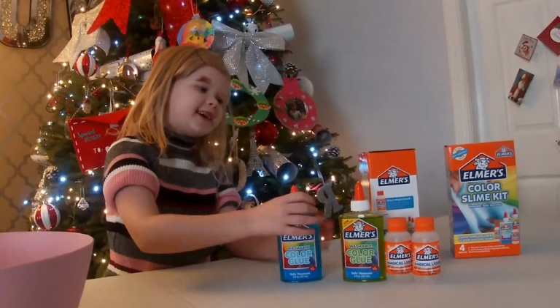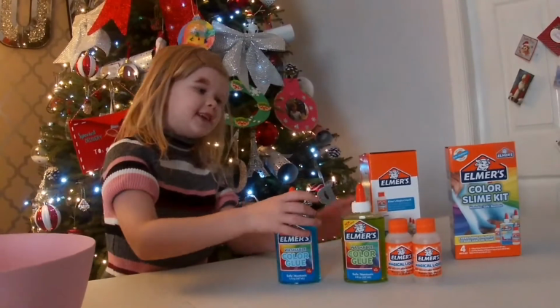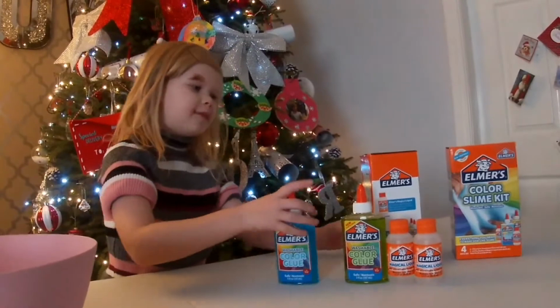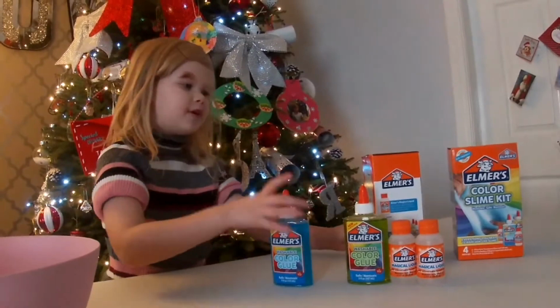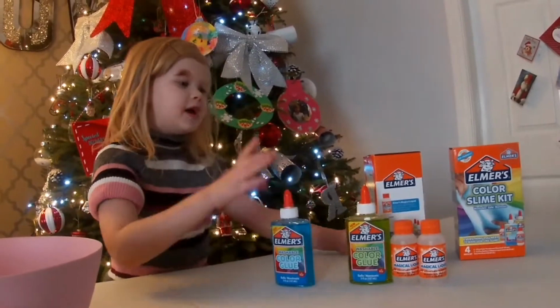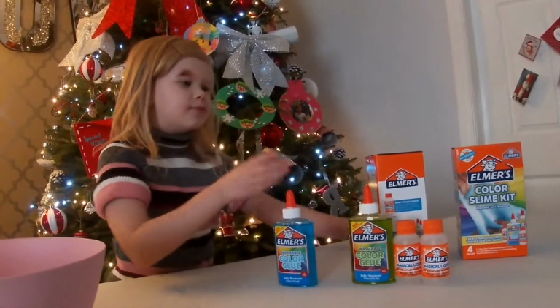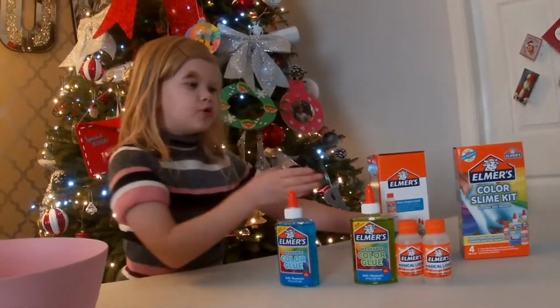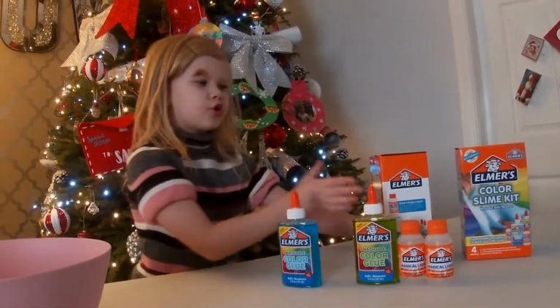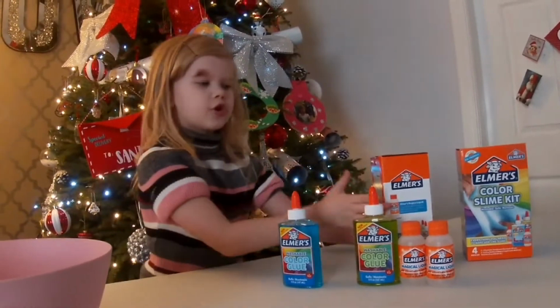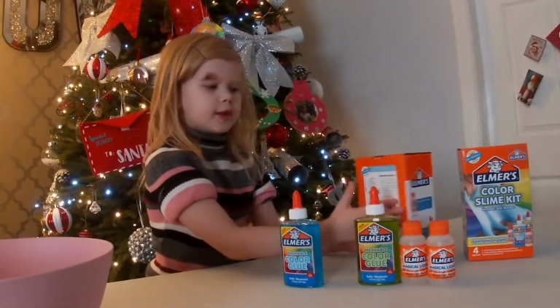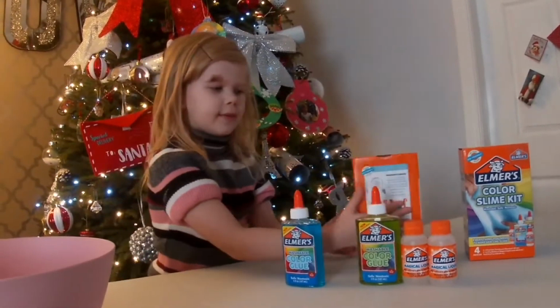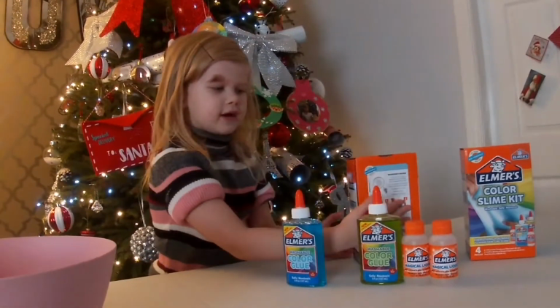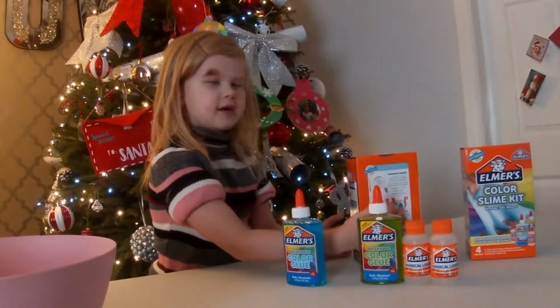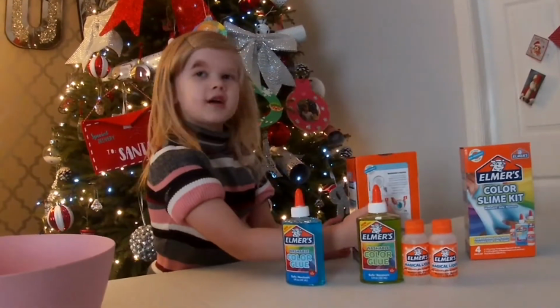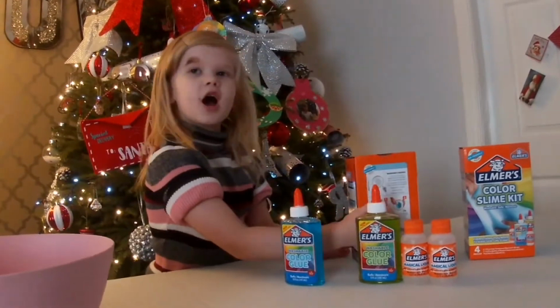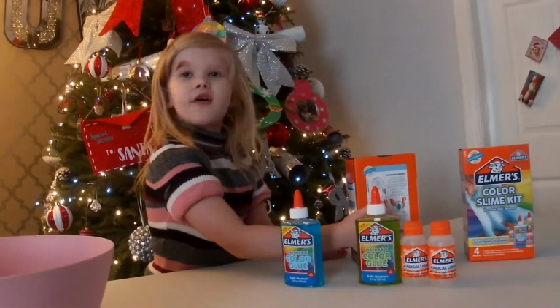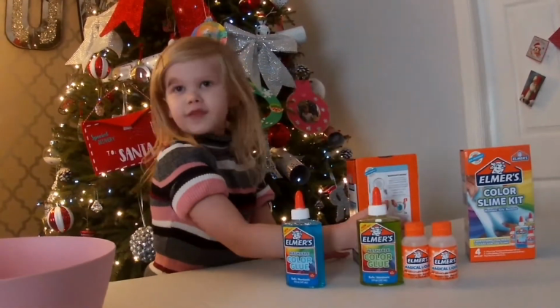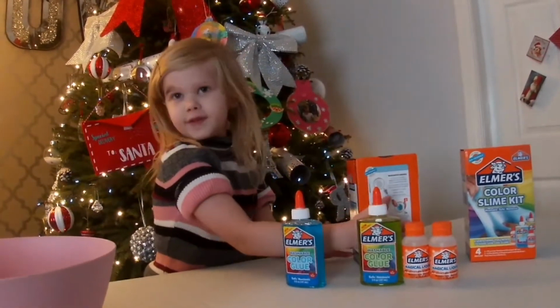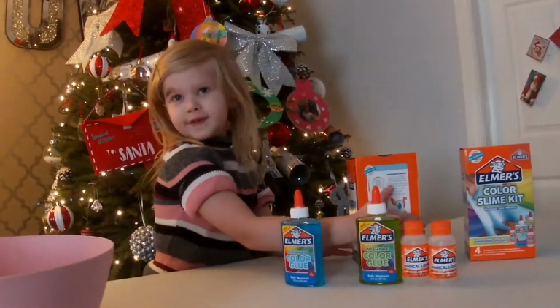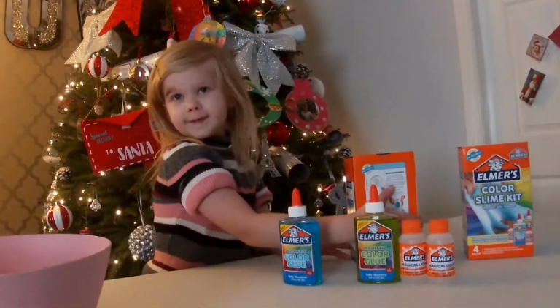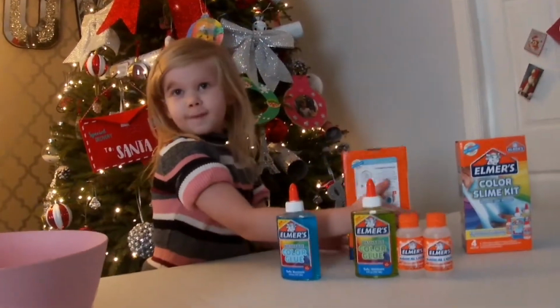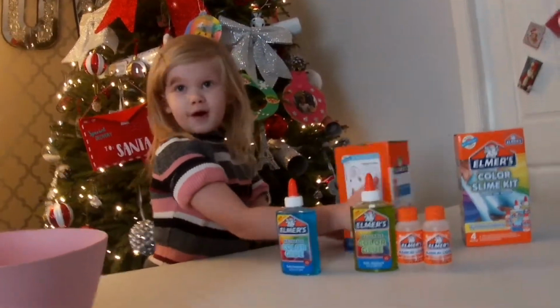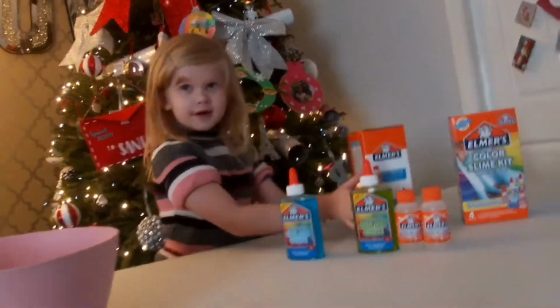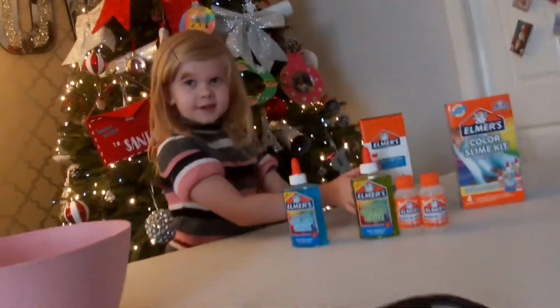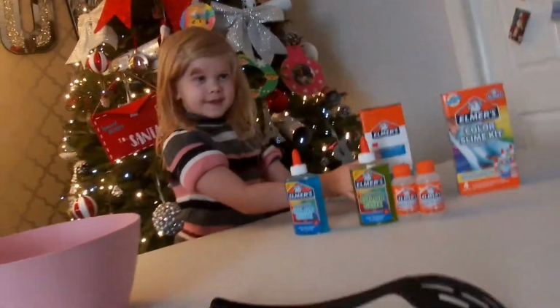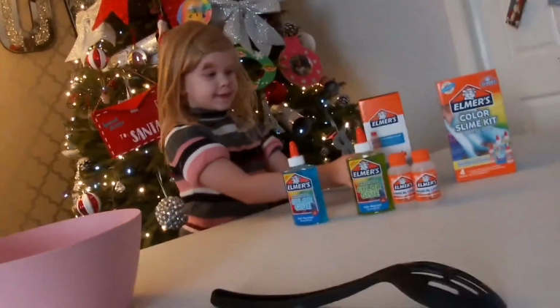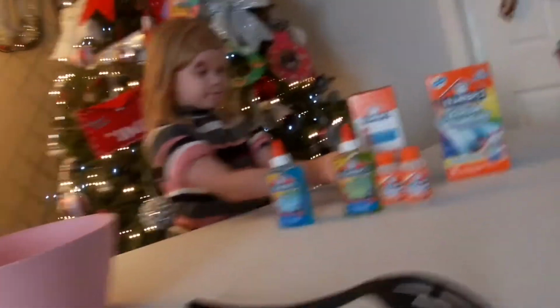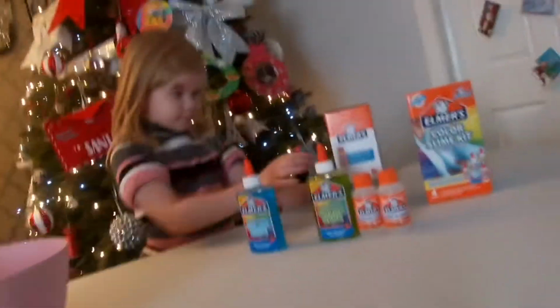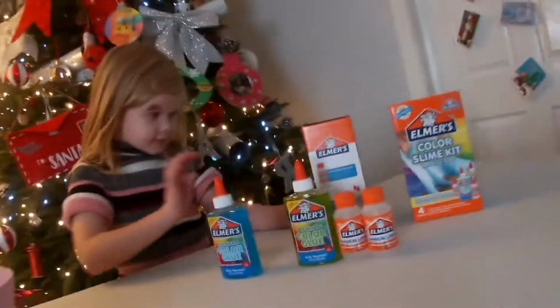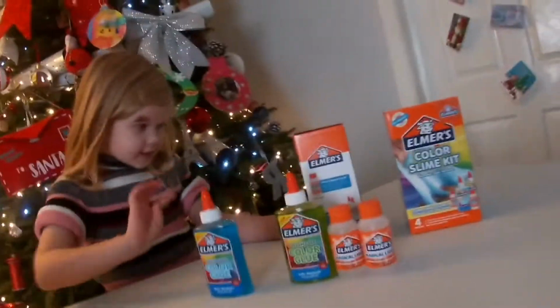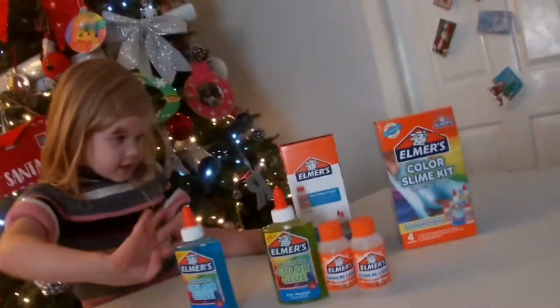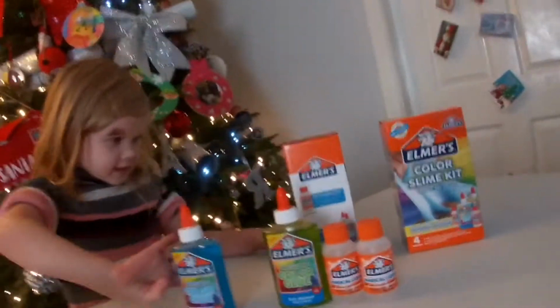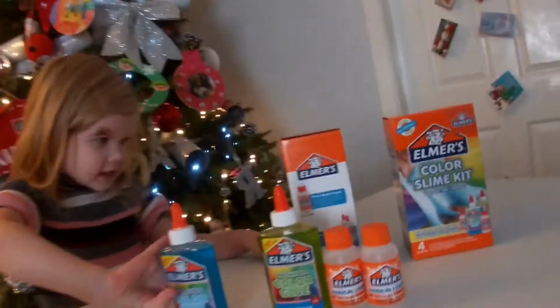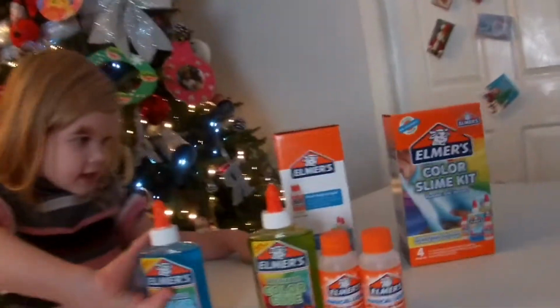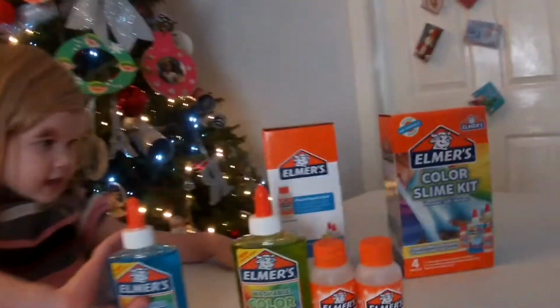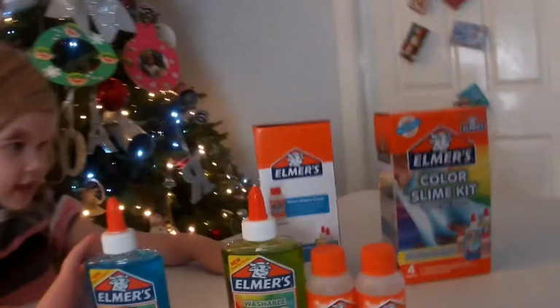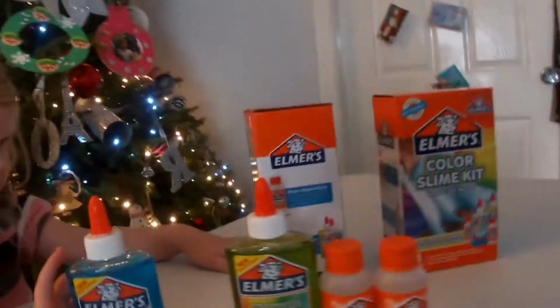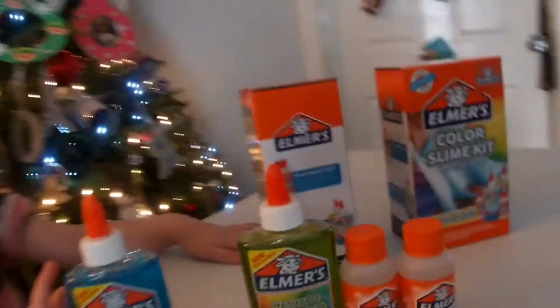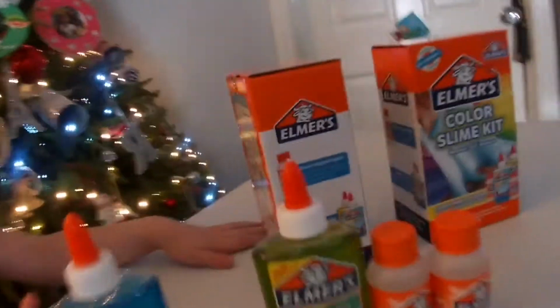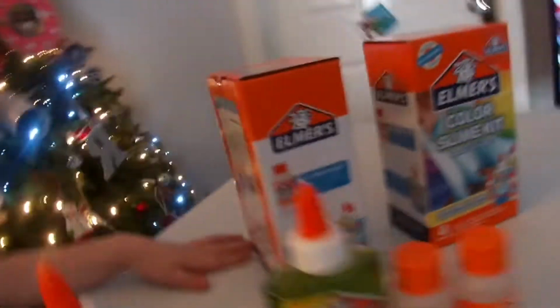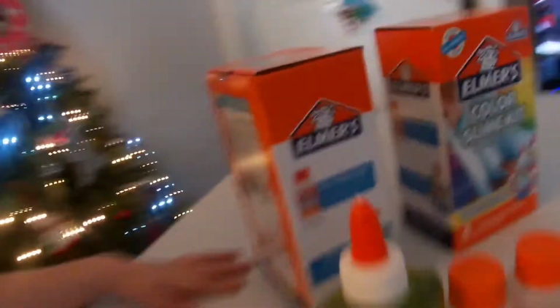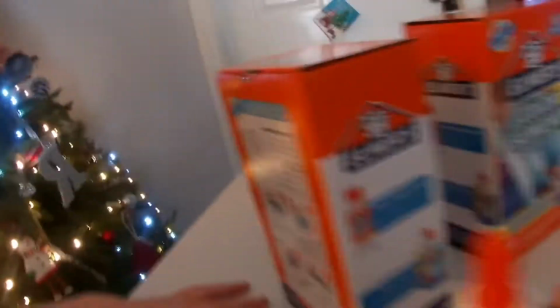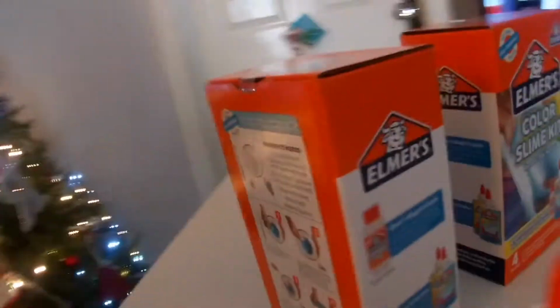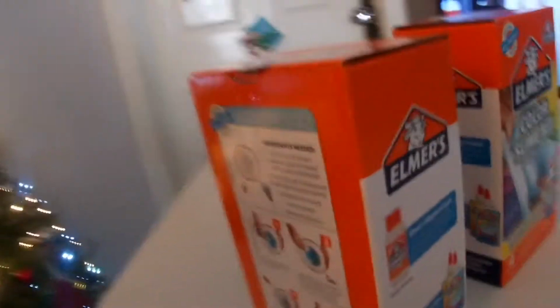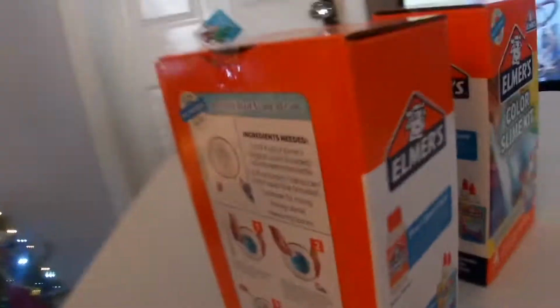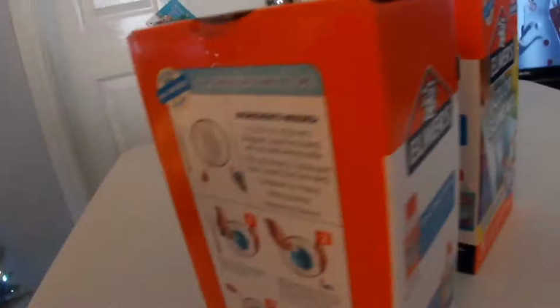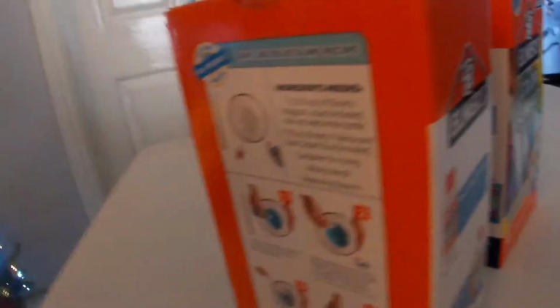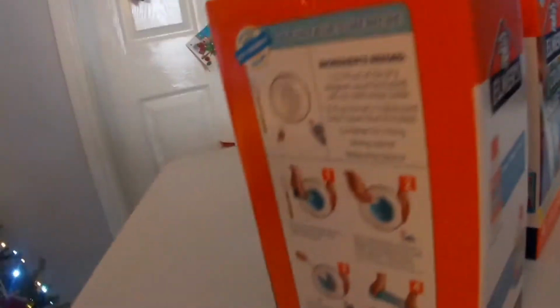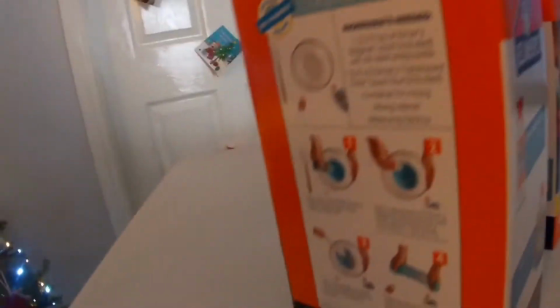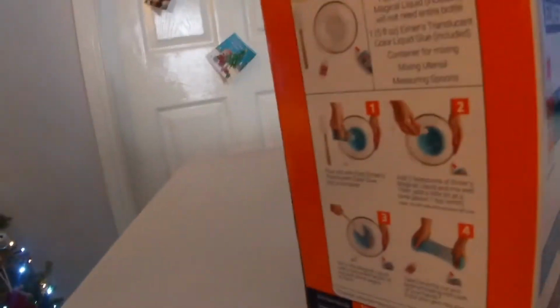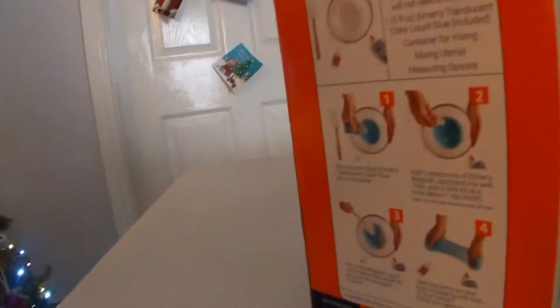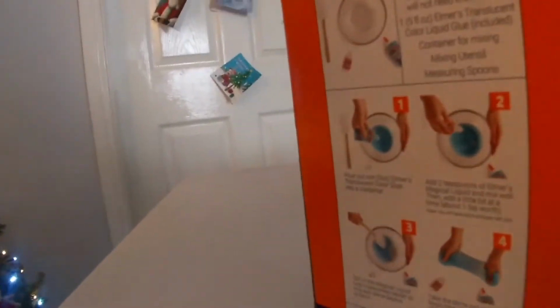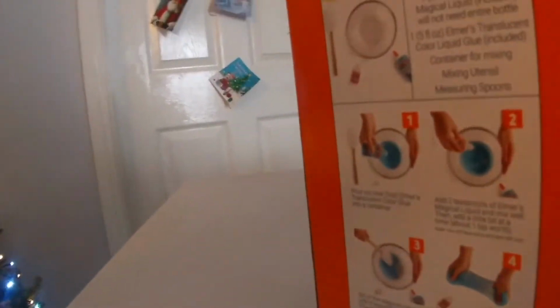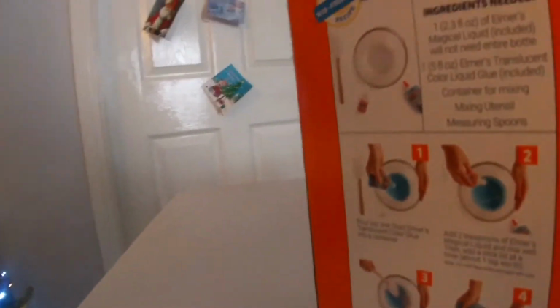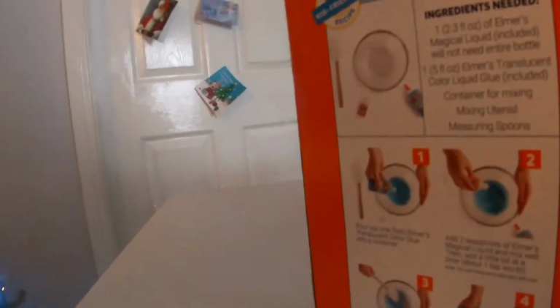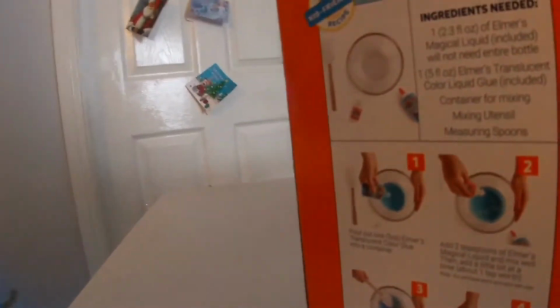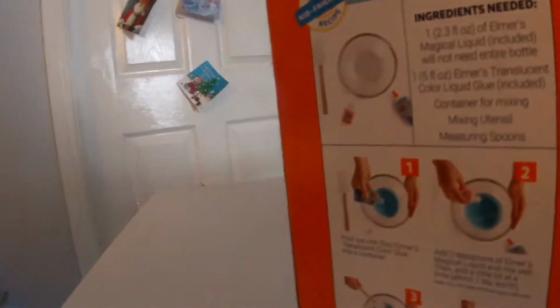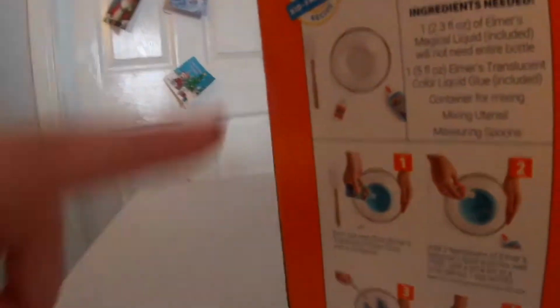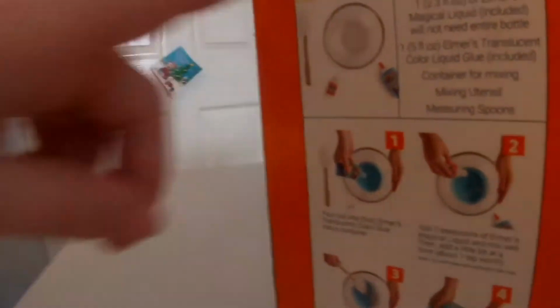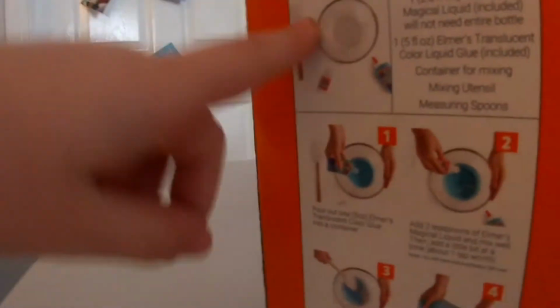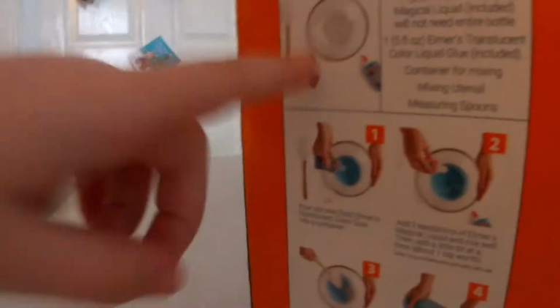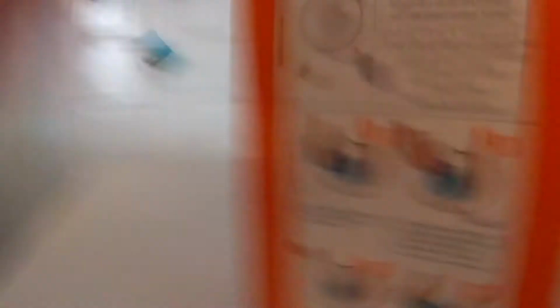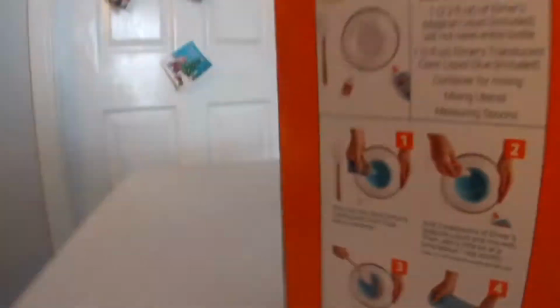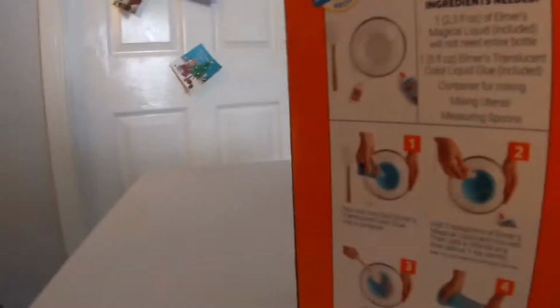I'm going to look at the back of this box. Step one — yep, I already got those.